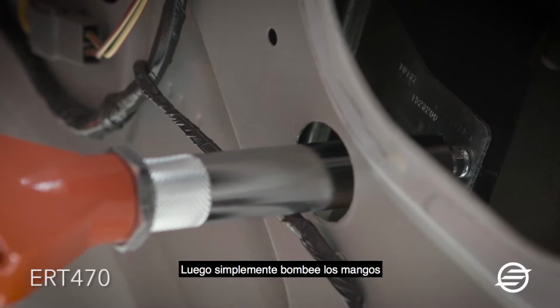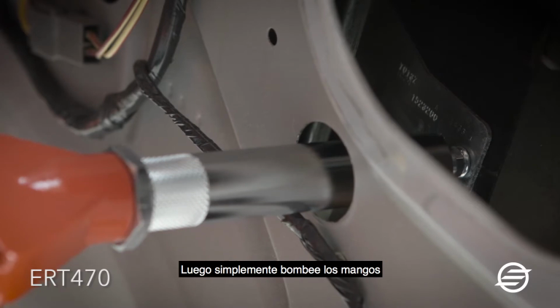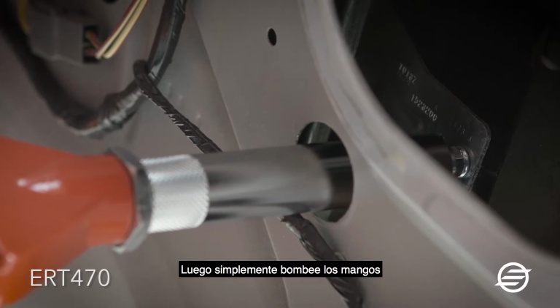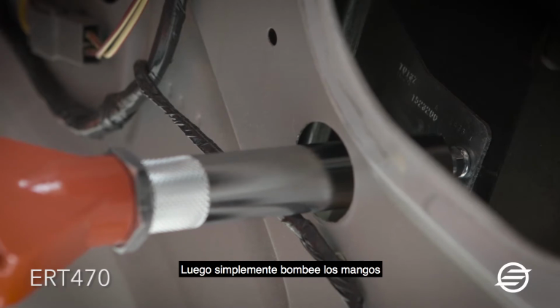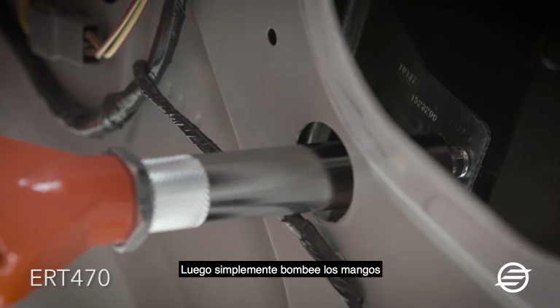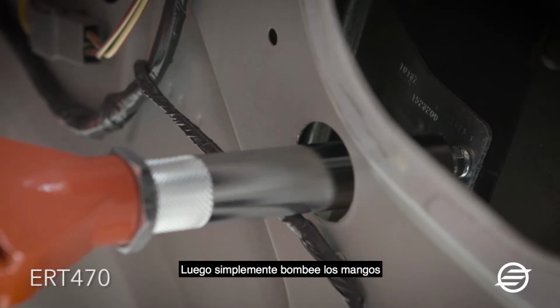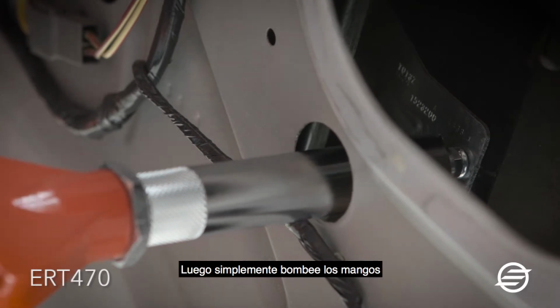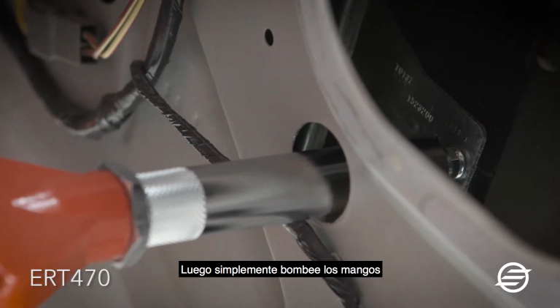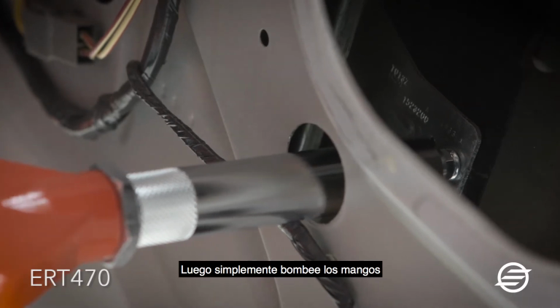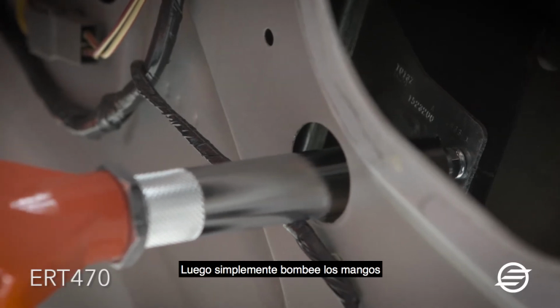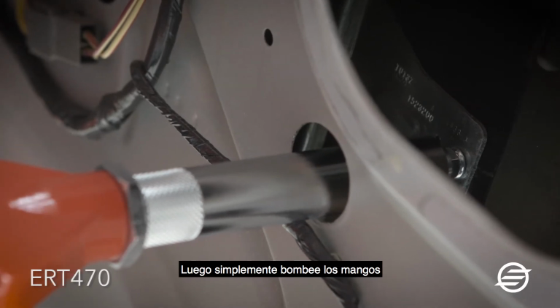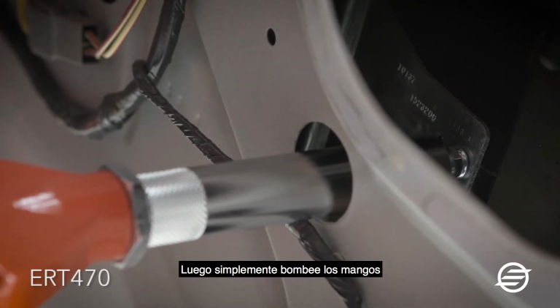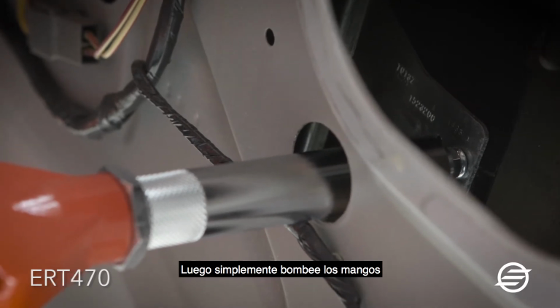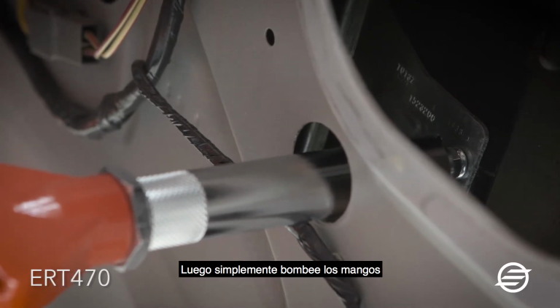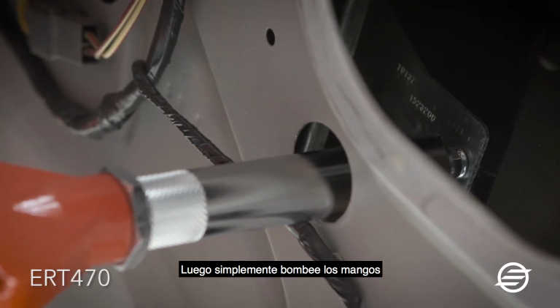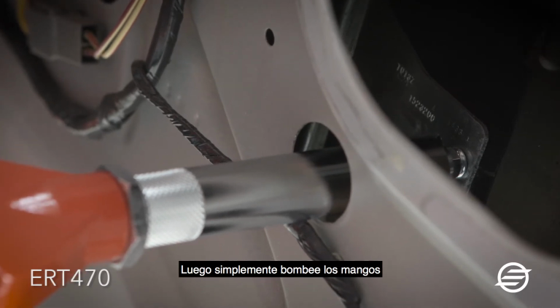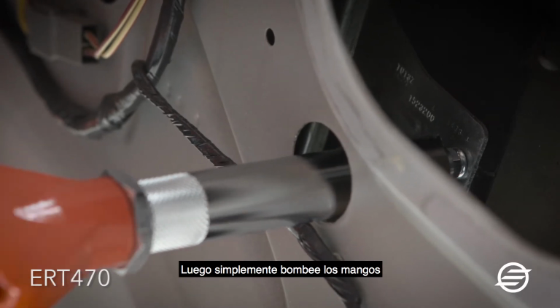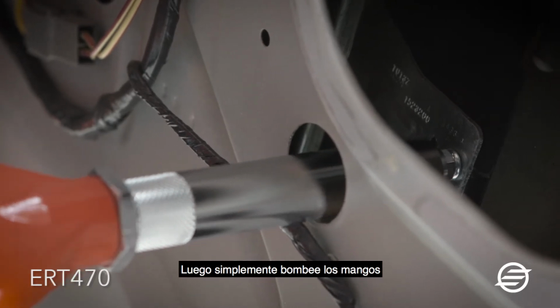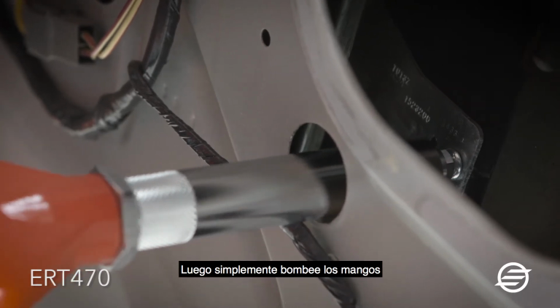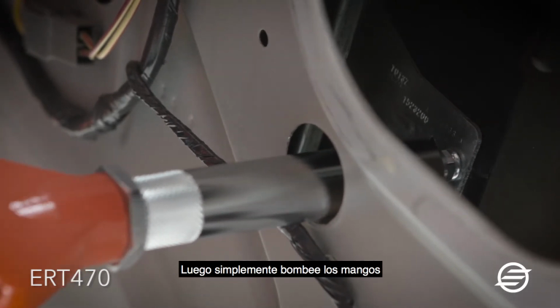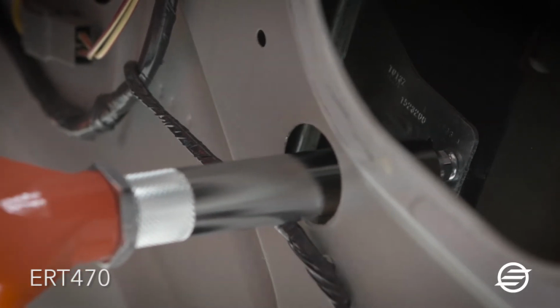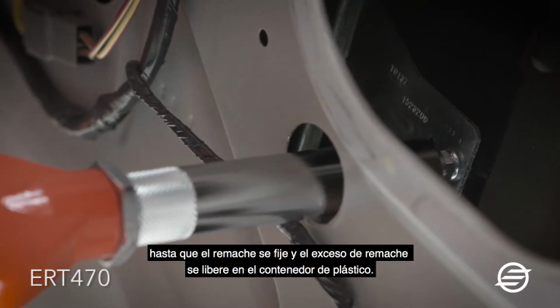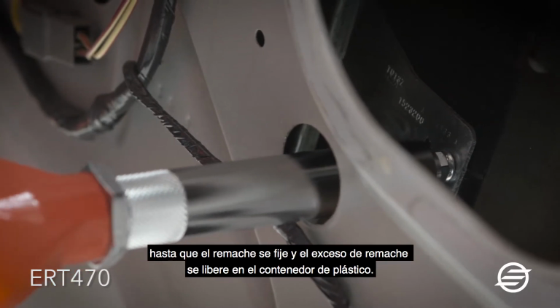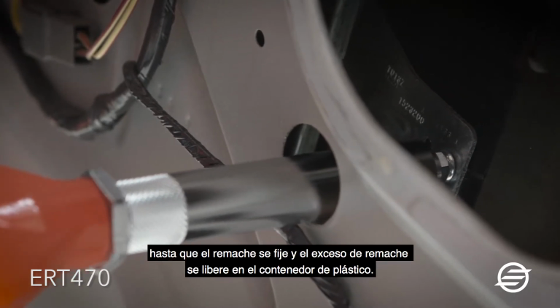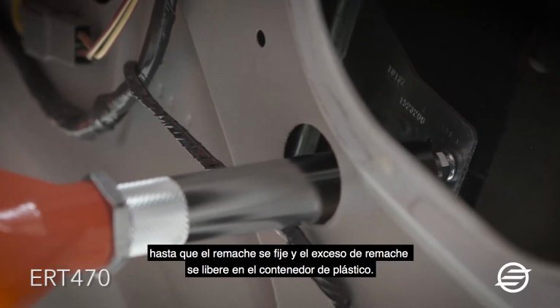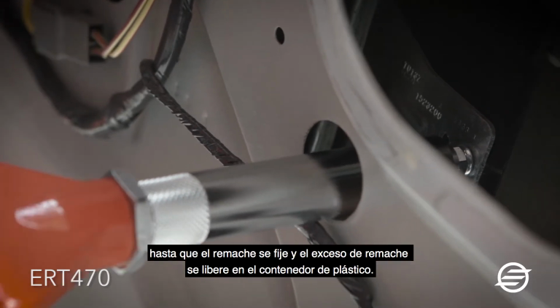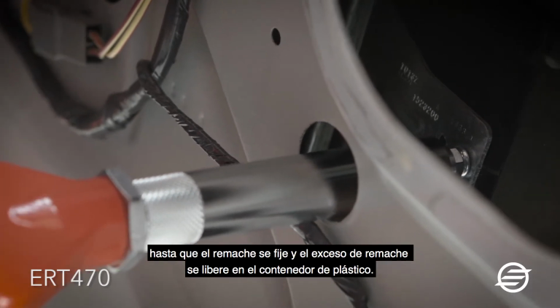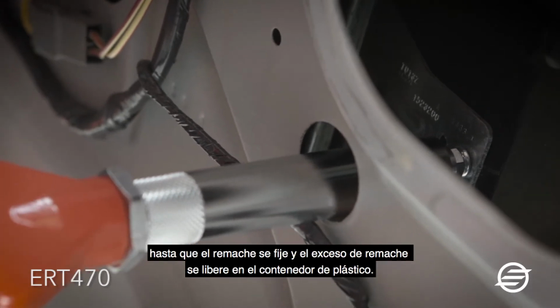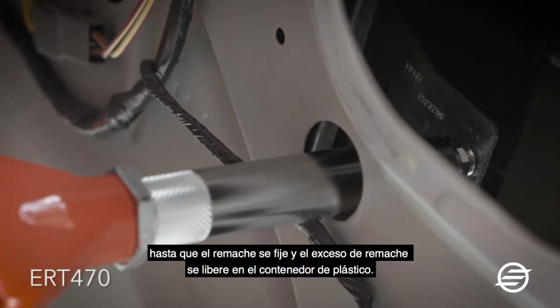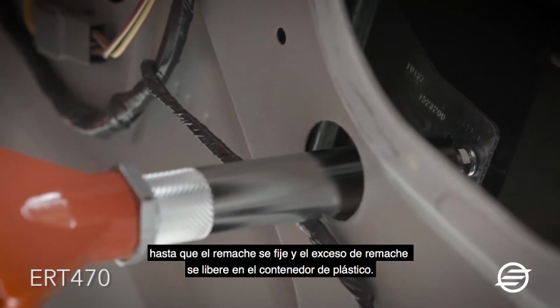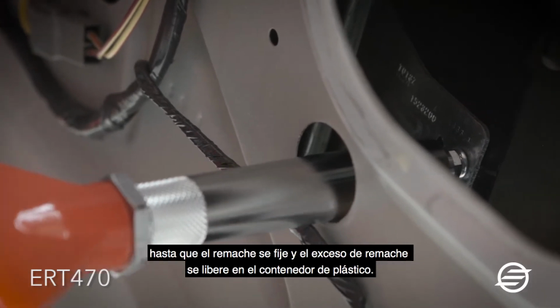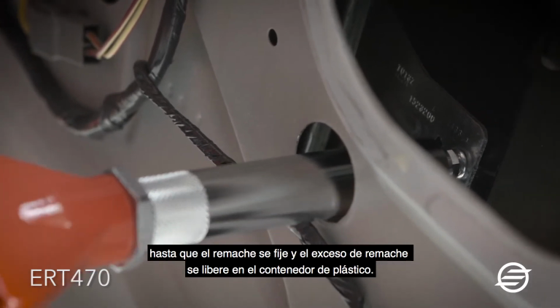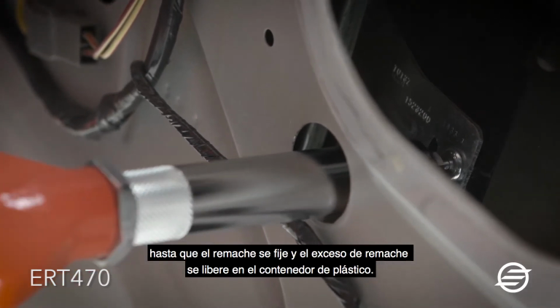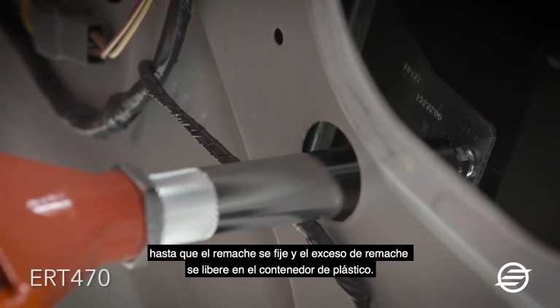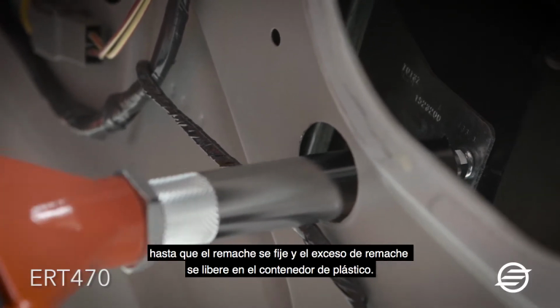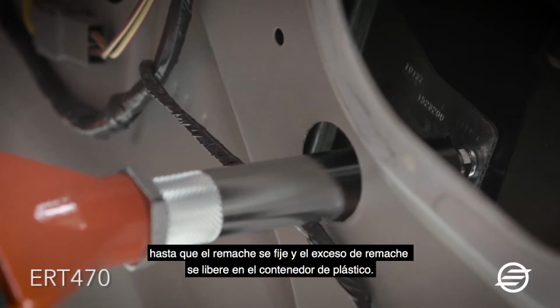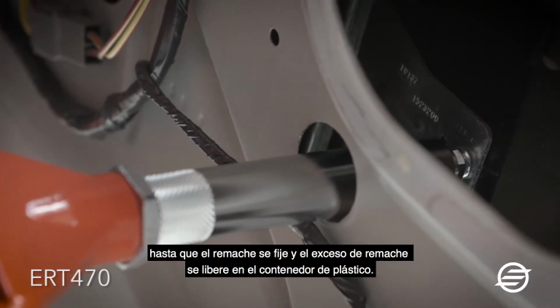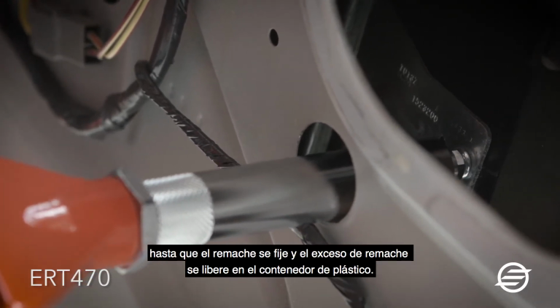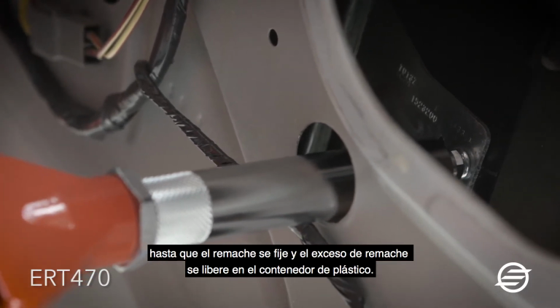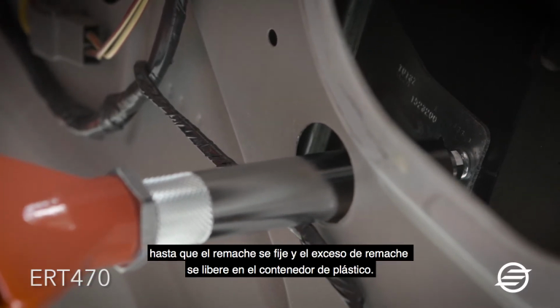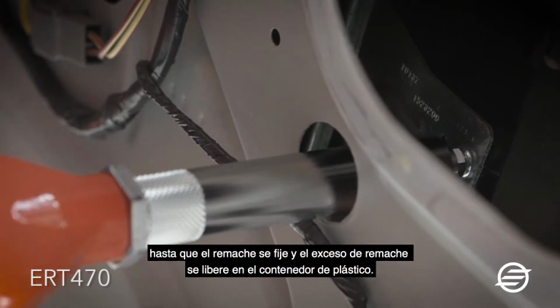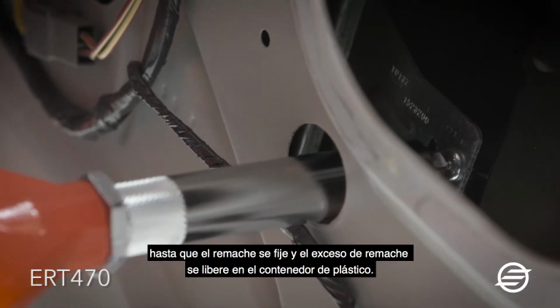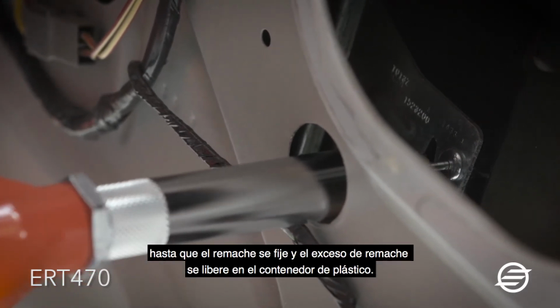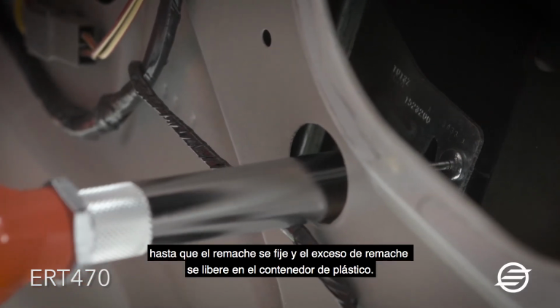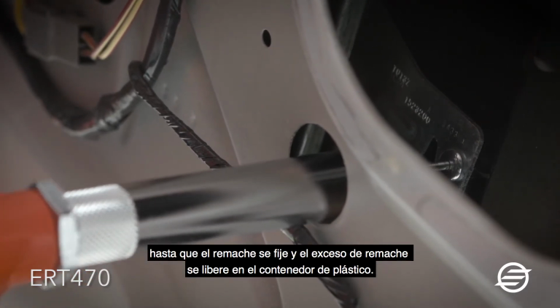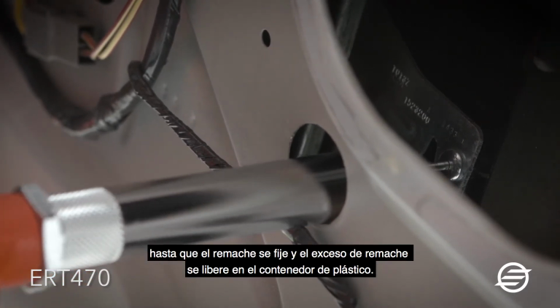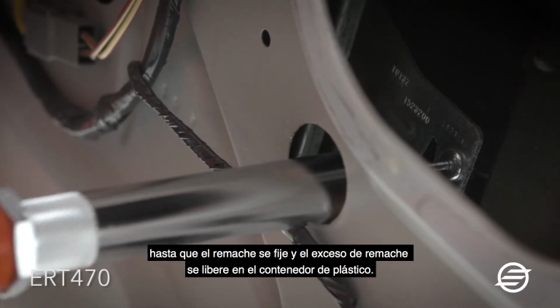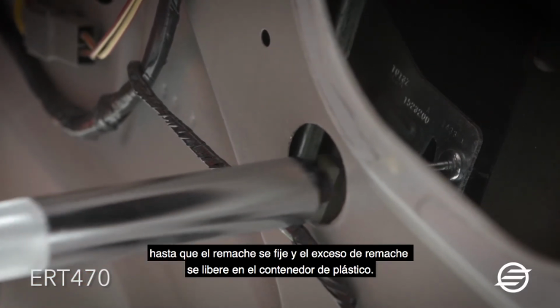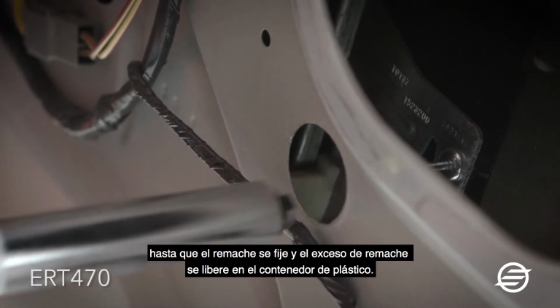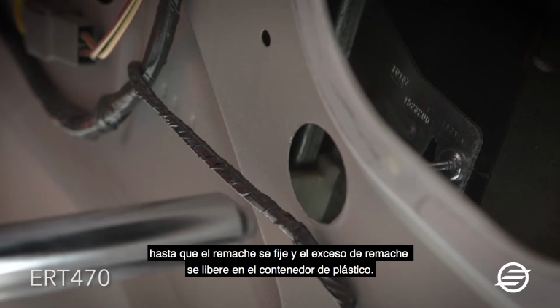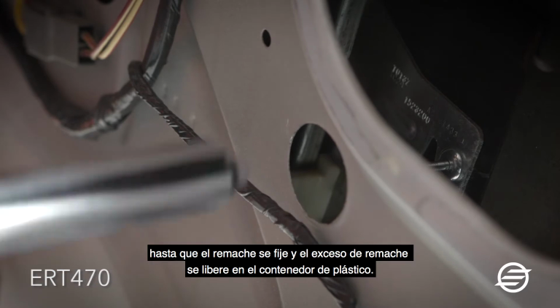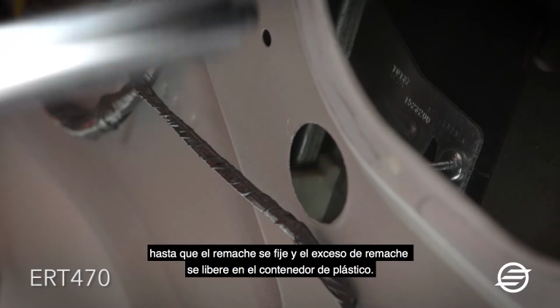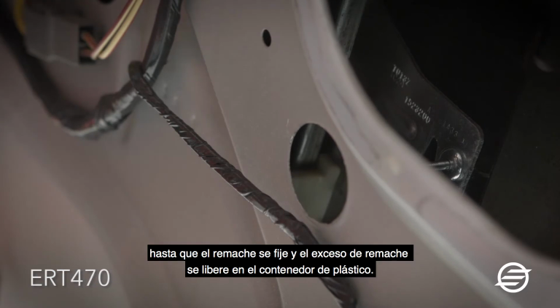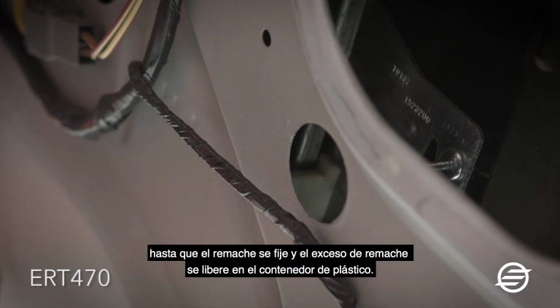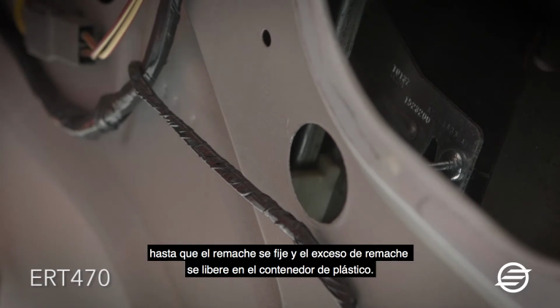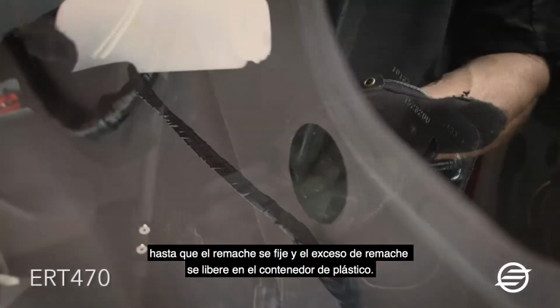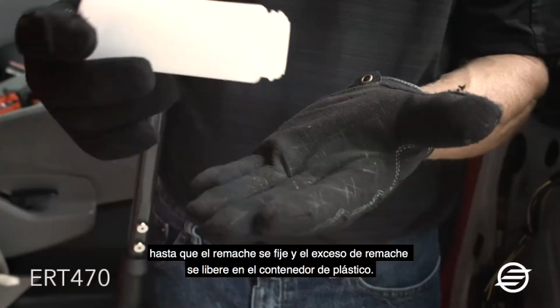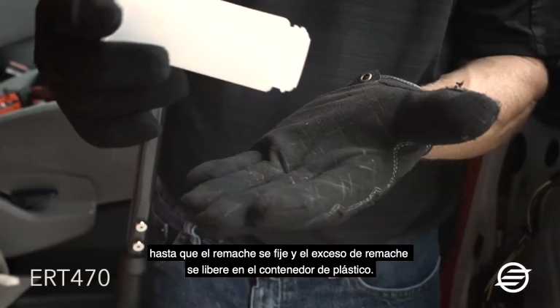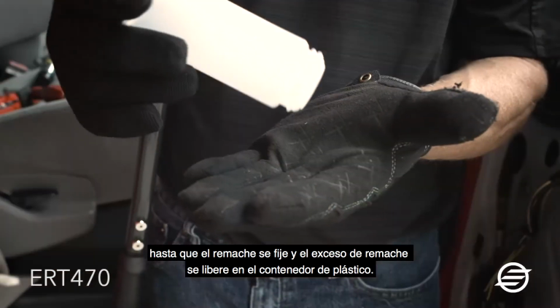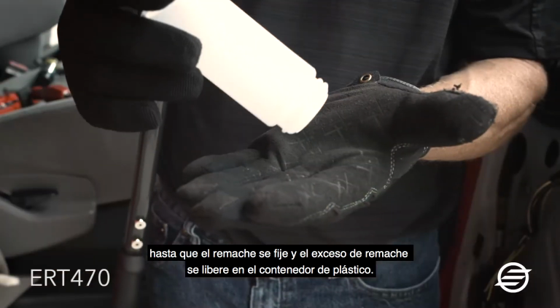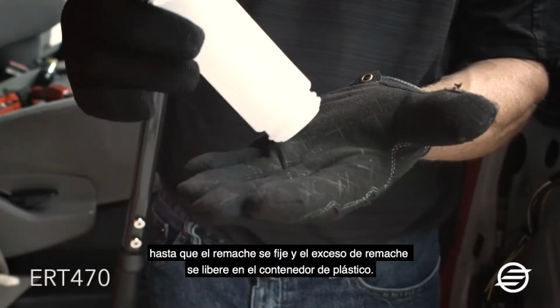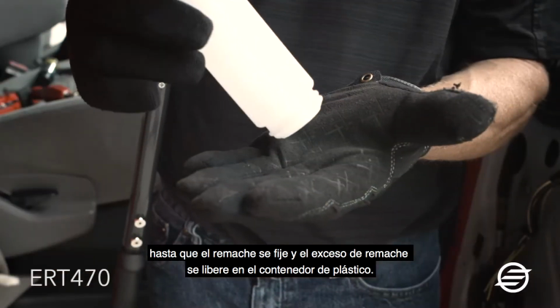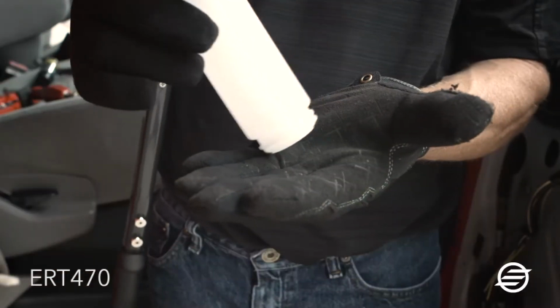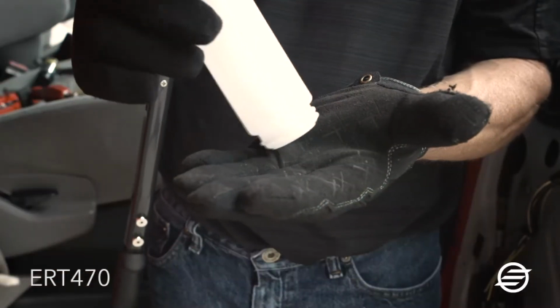Then simply pump the handles until the rivet is set and the excess rivet stem is released into the plastic container.